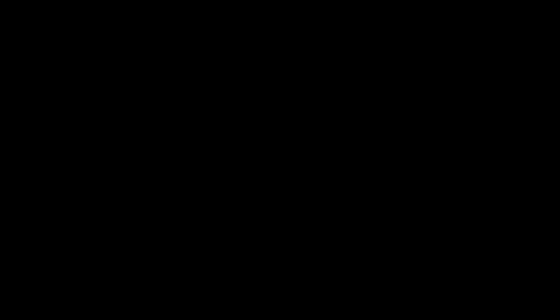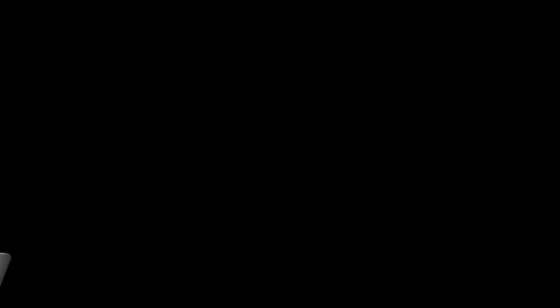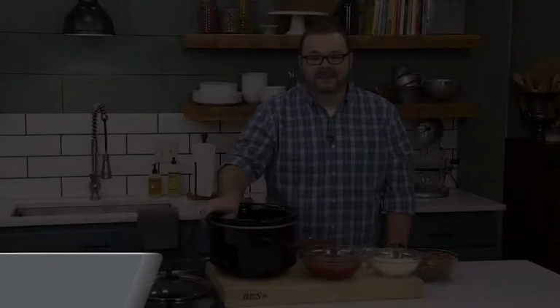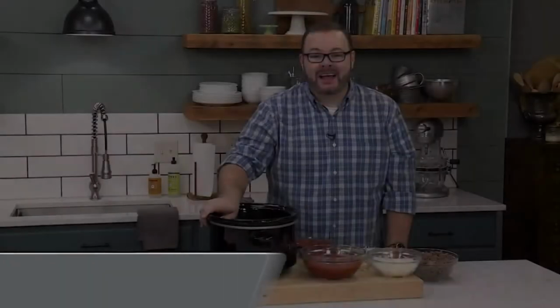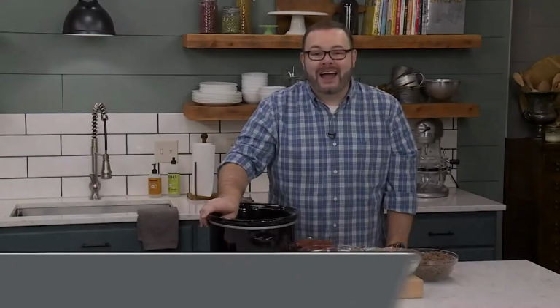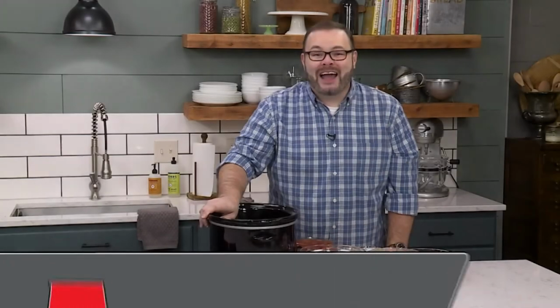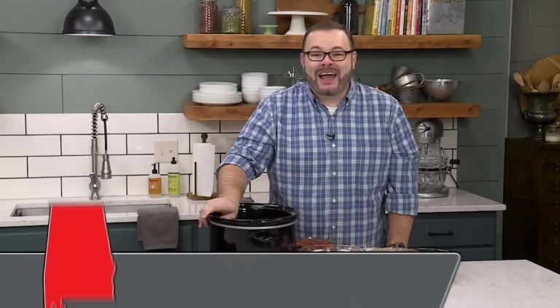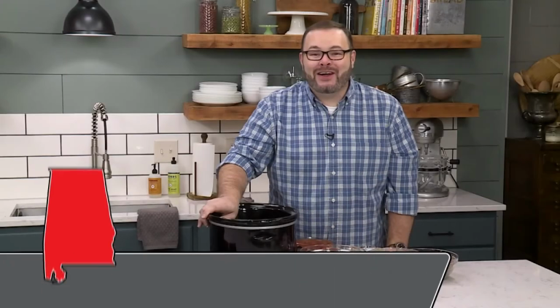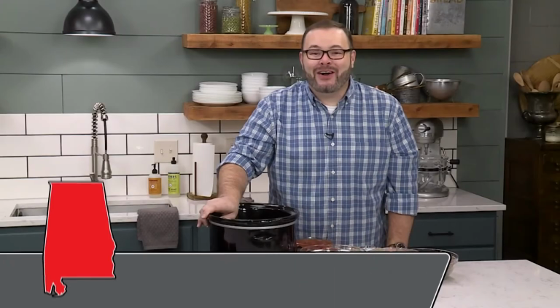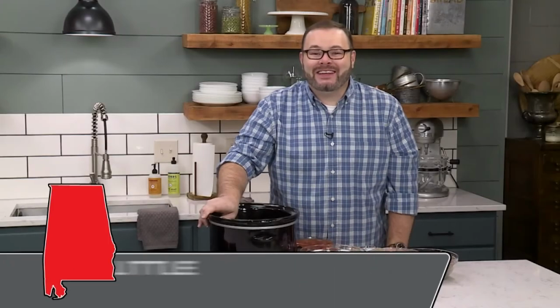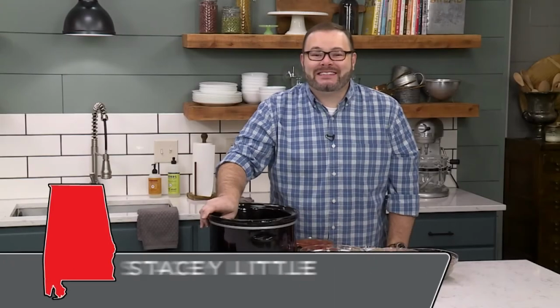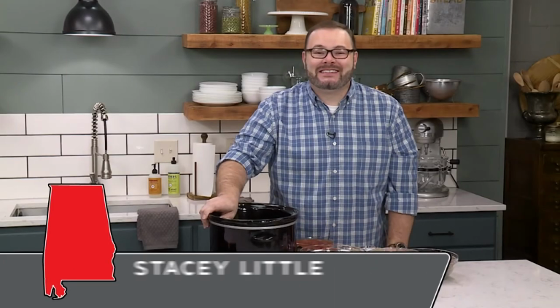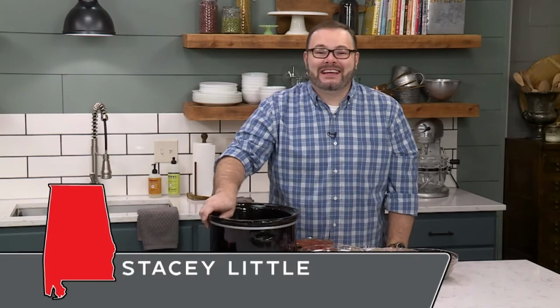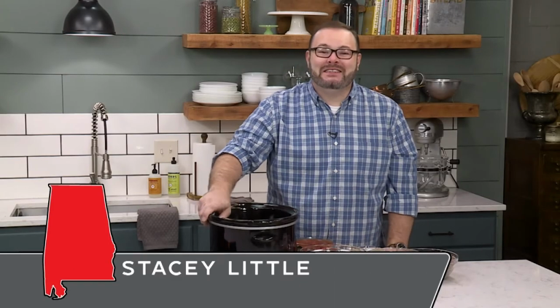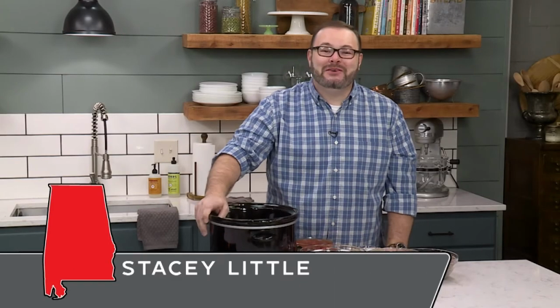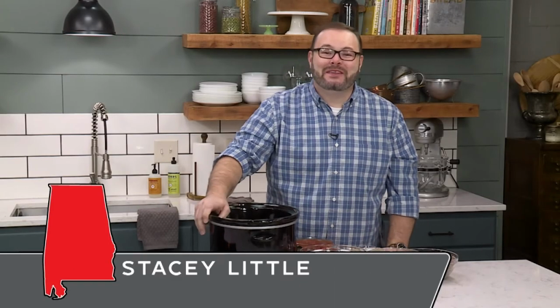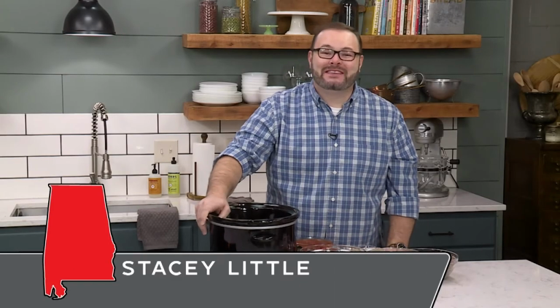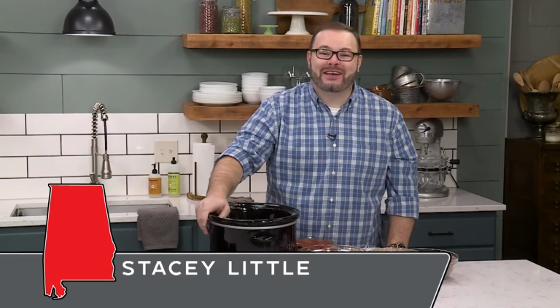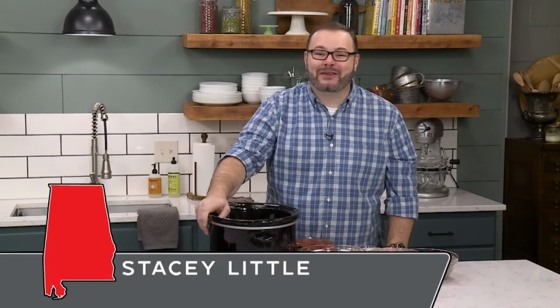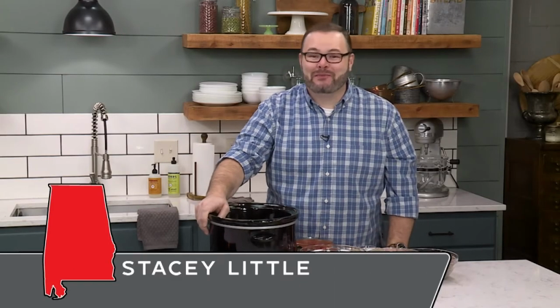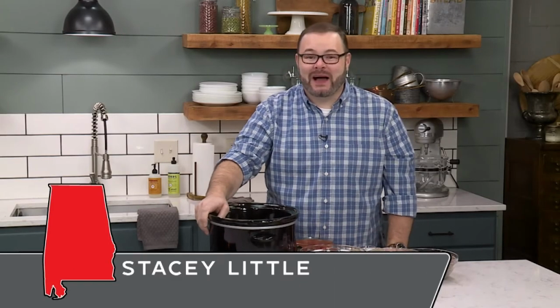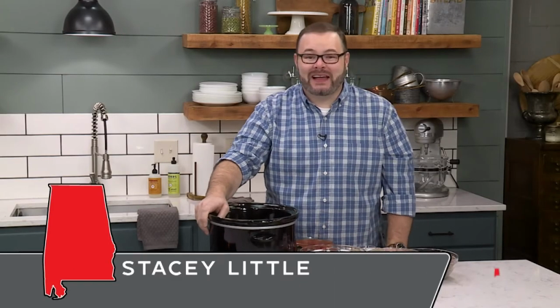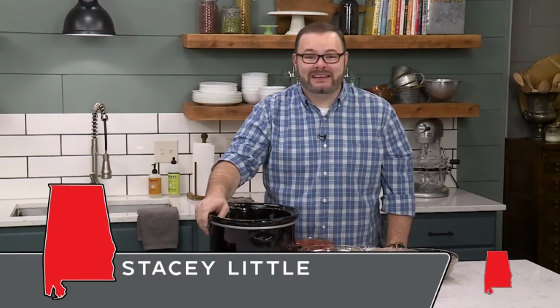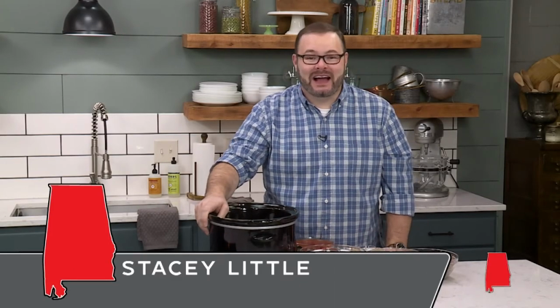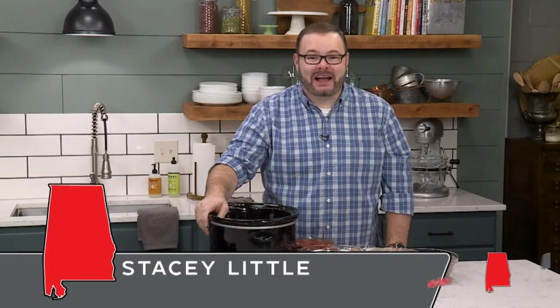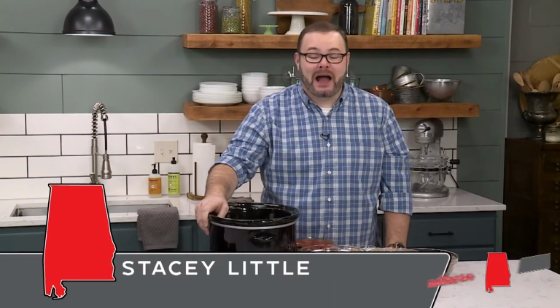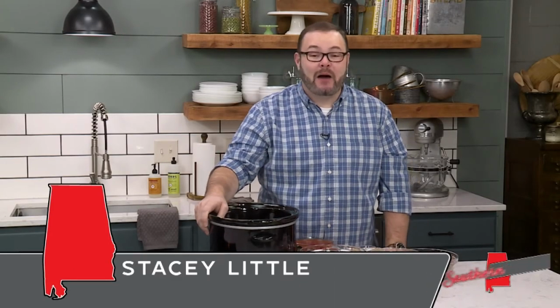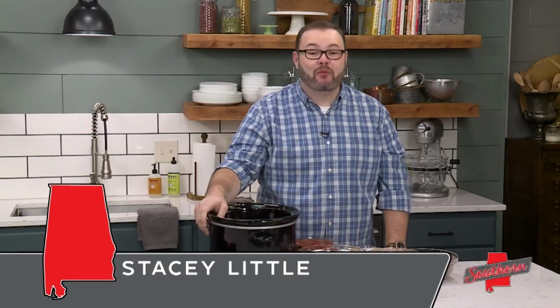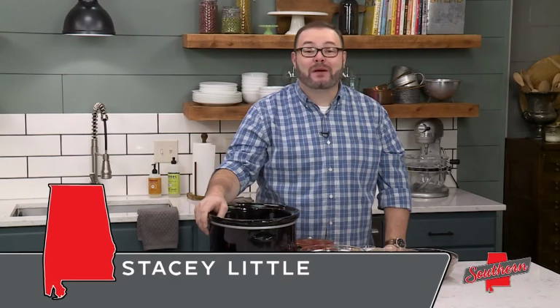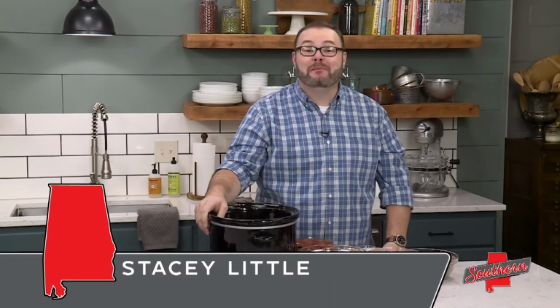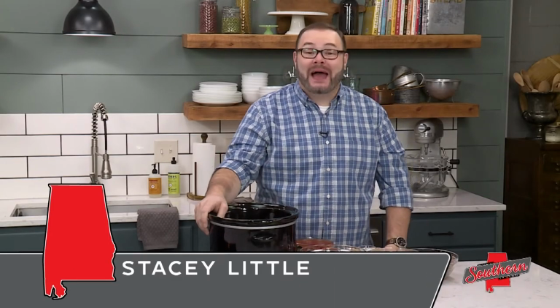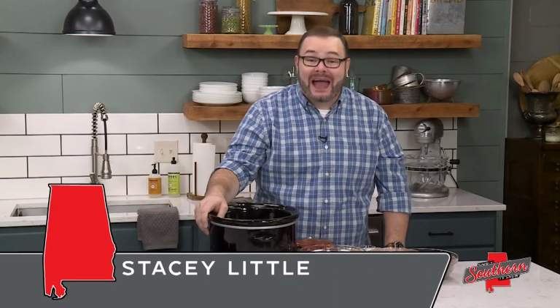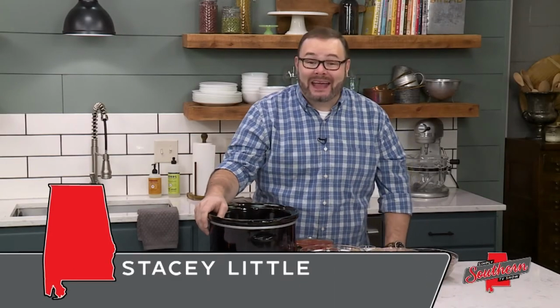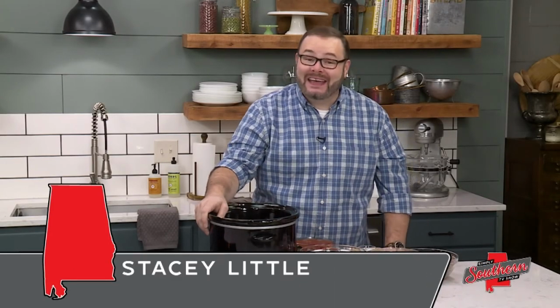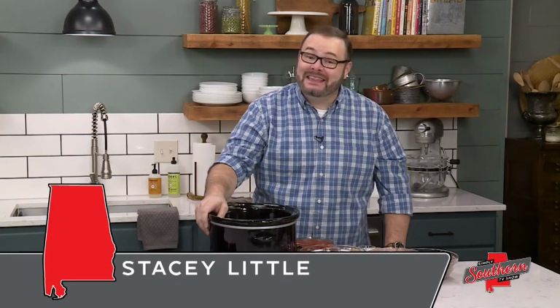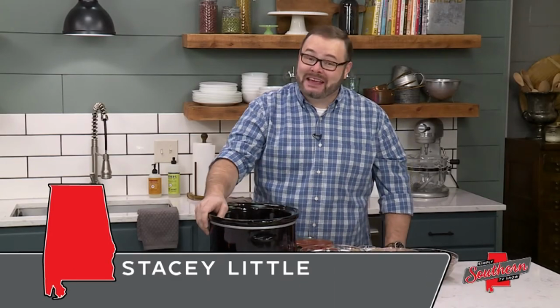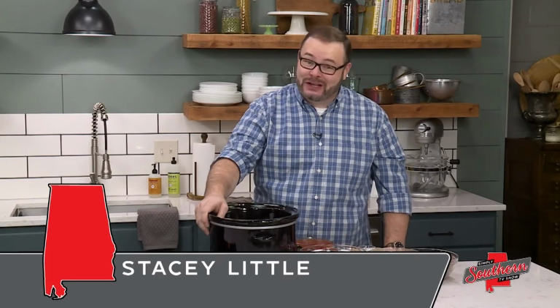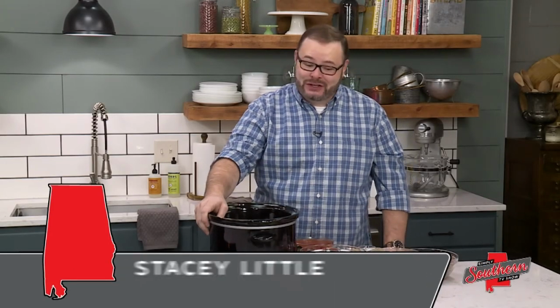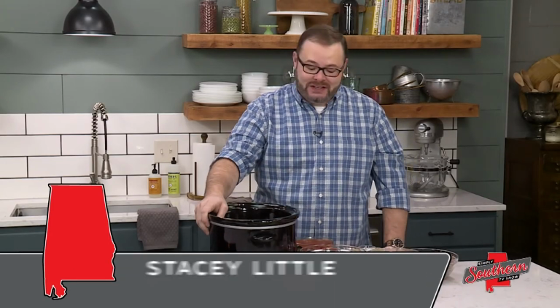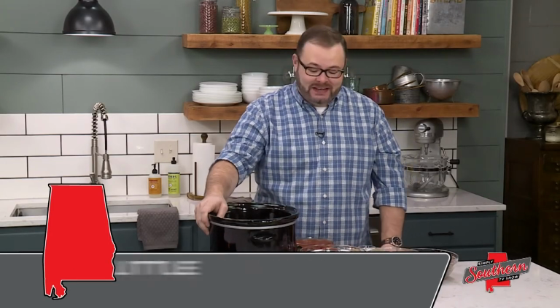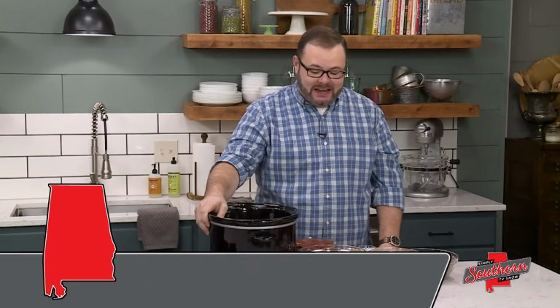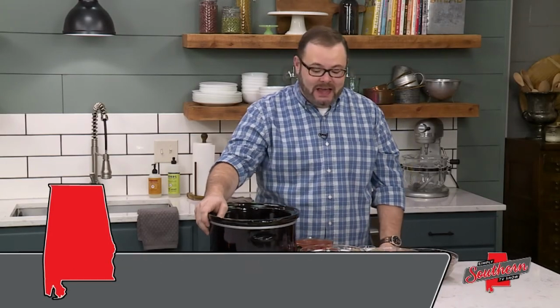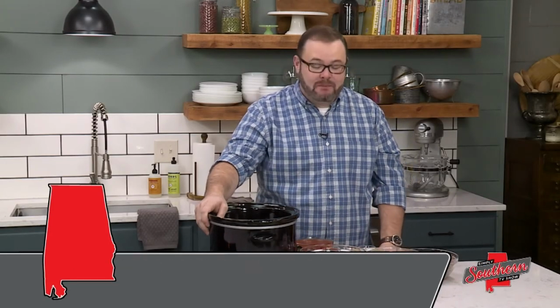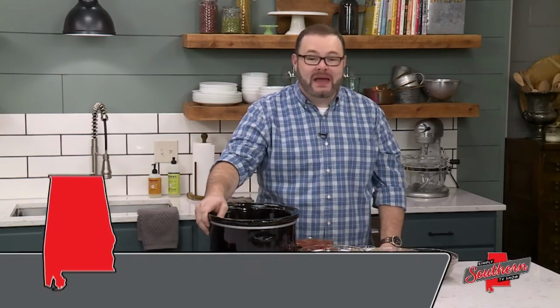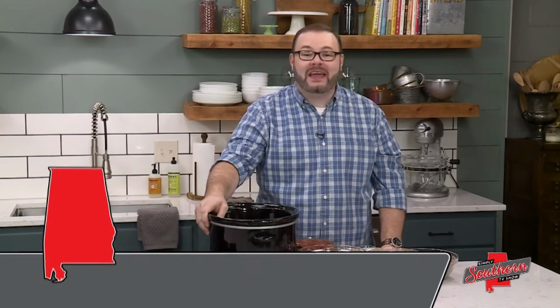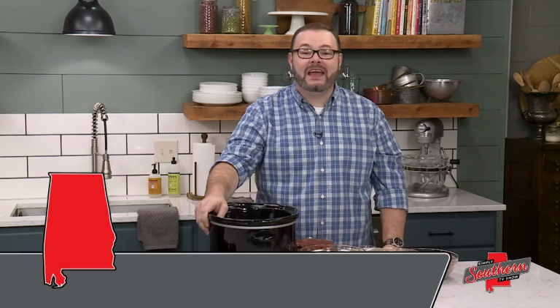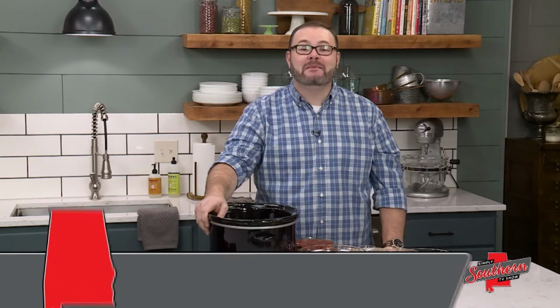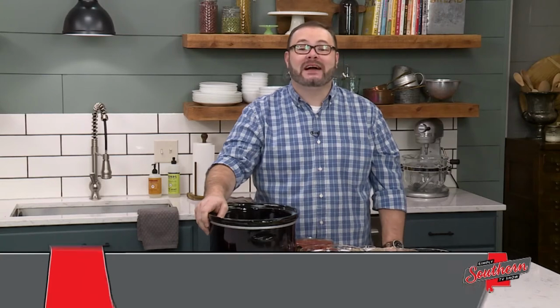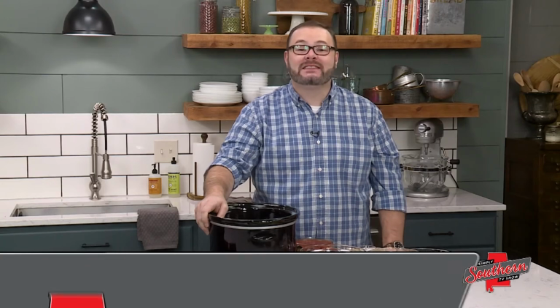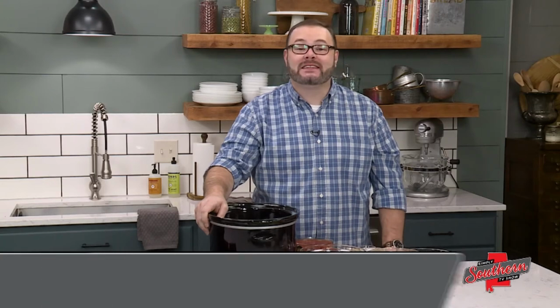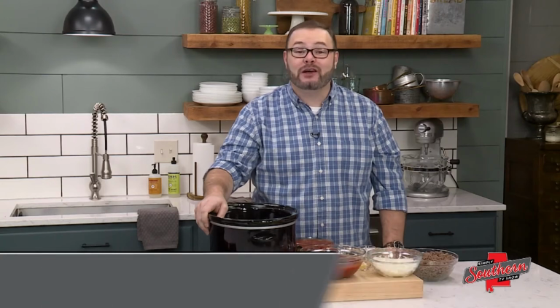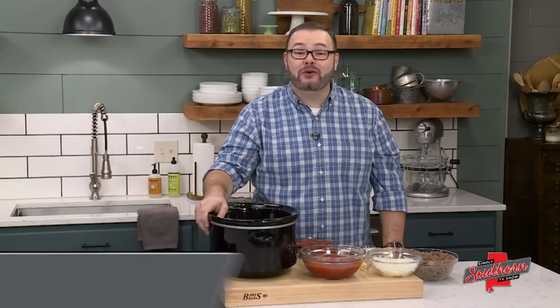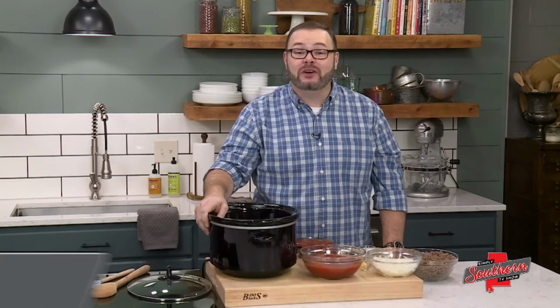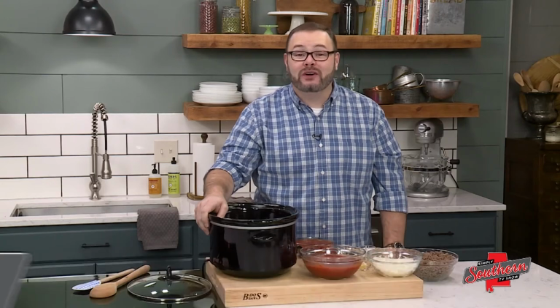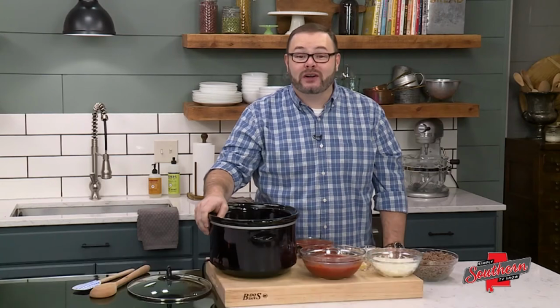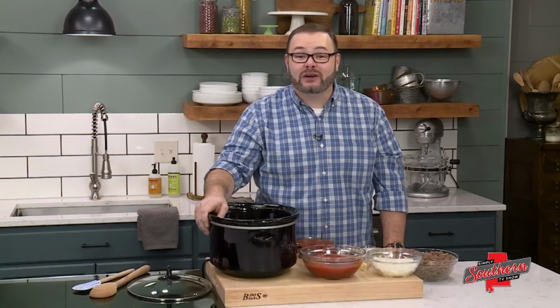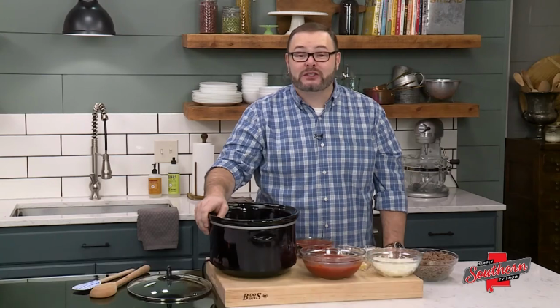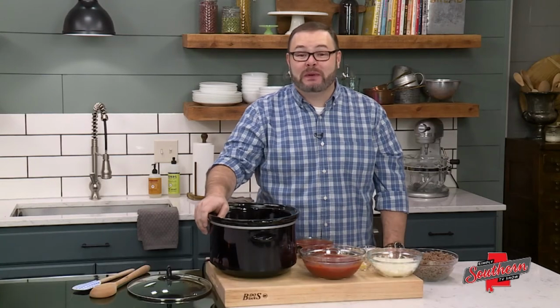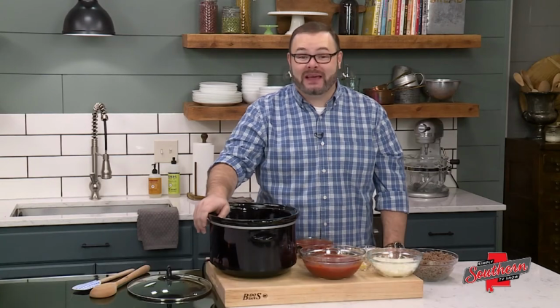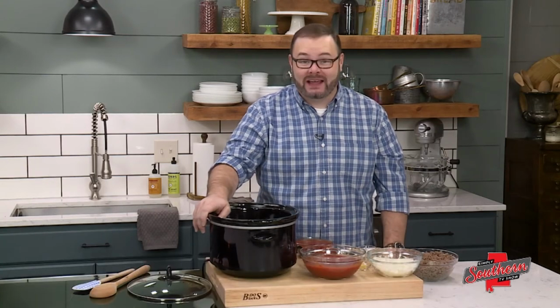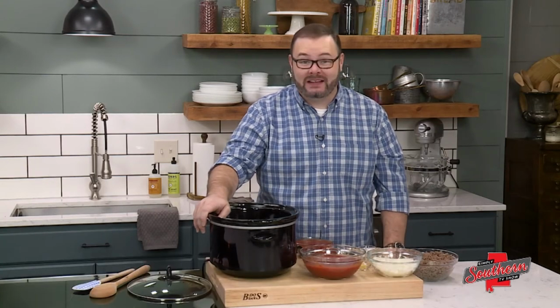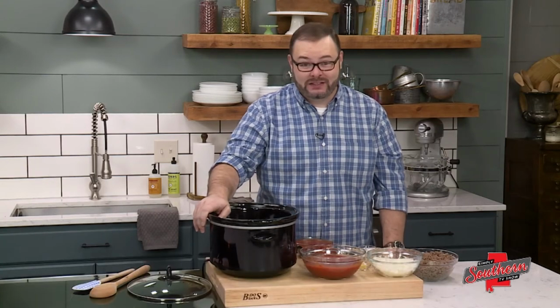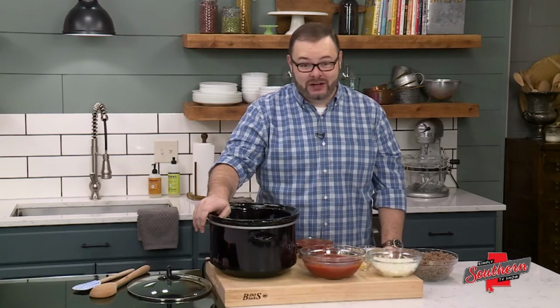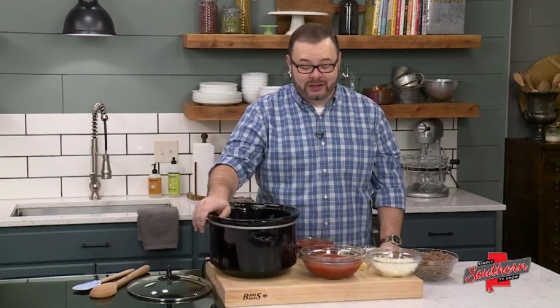Hey y'all, it's Stacy with southernbite.com. We're back in the kitchen today making my slow cooker spaghetti sauce.